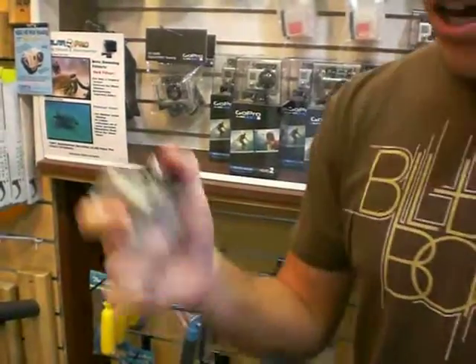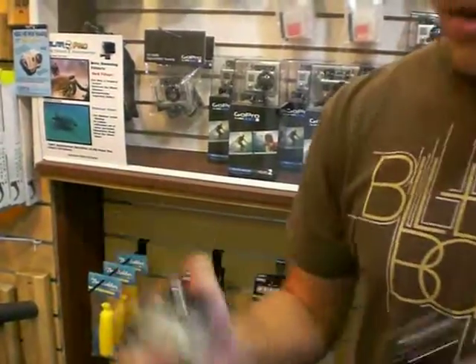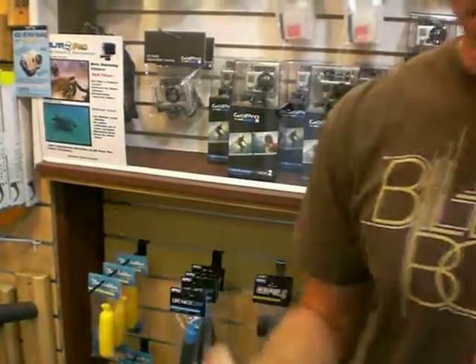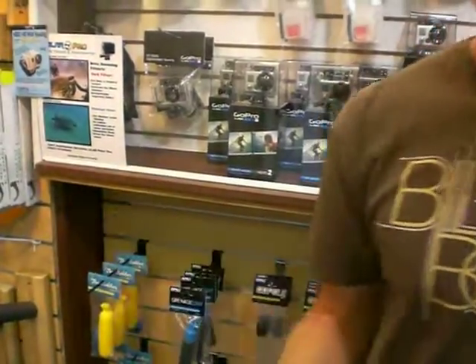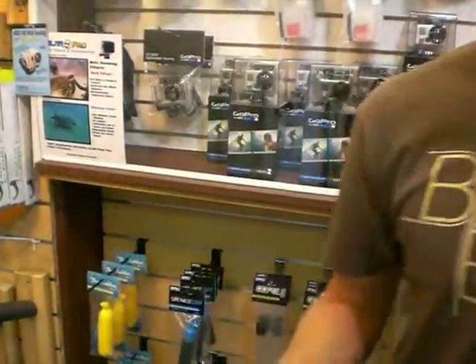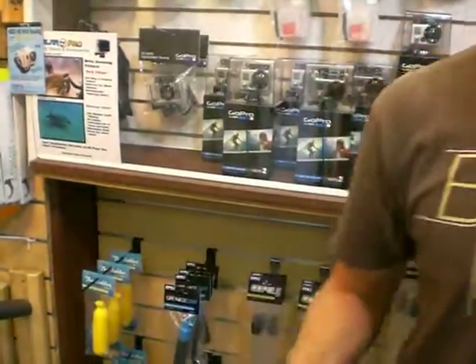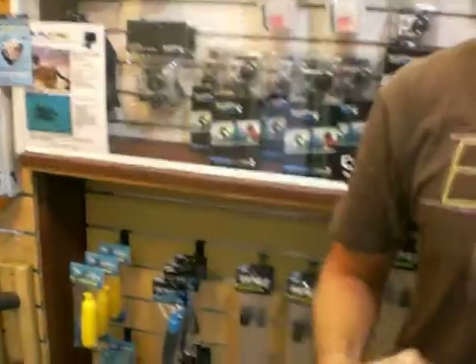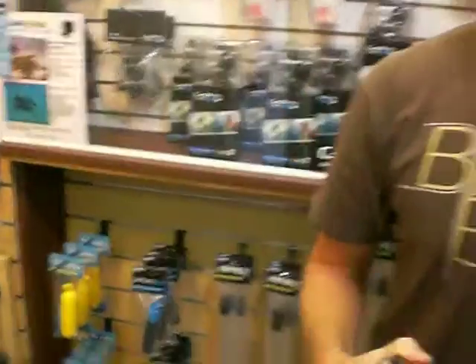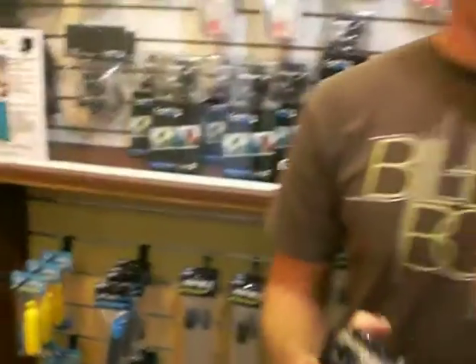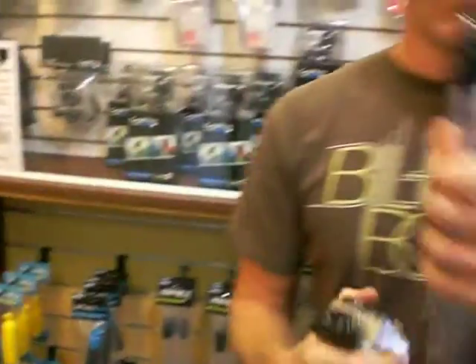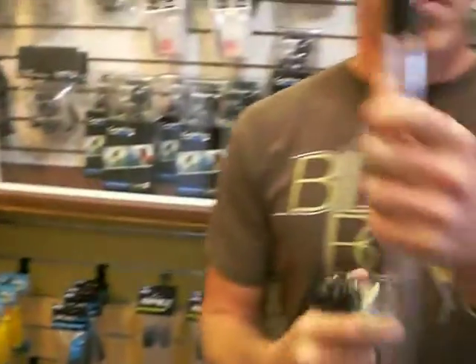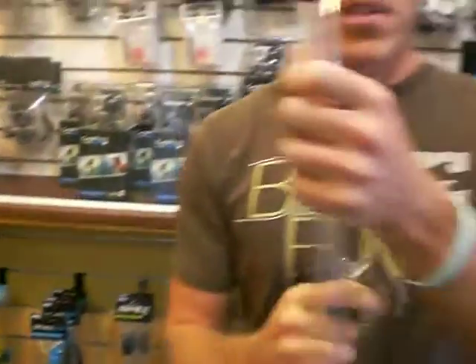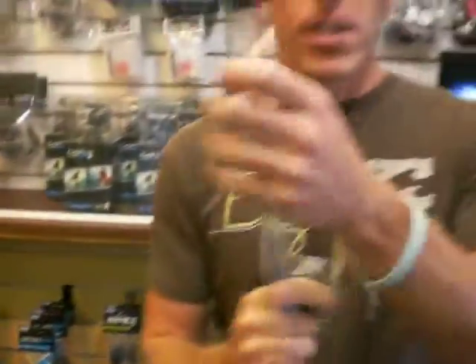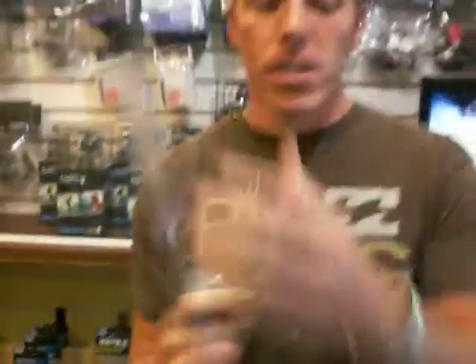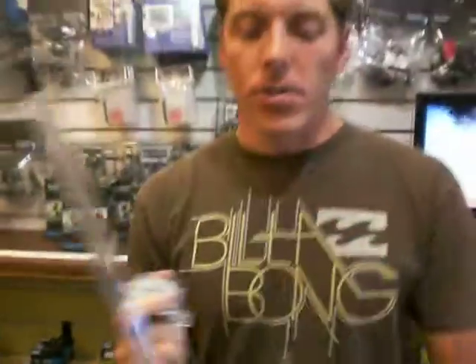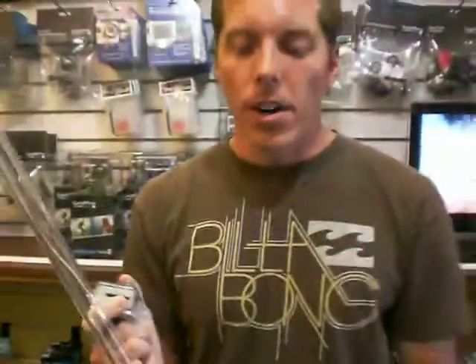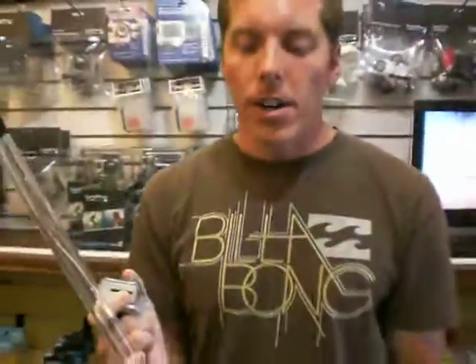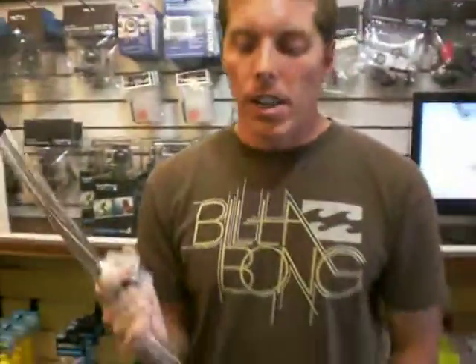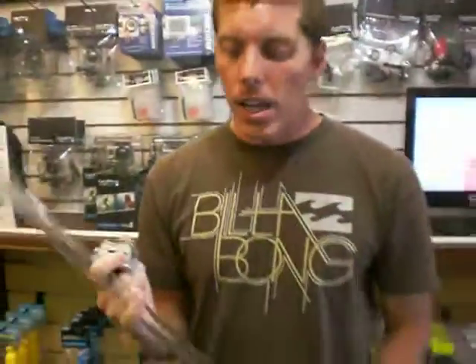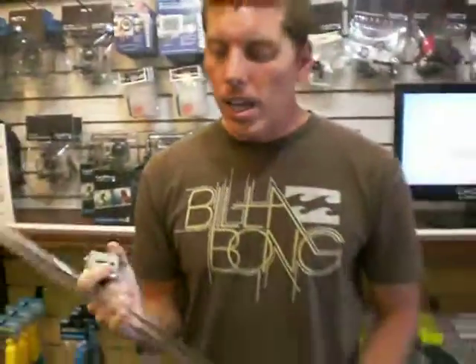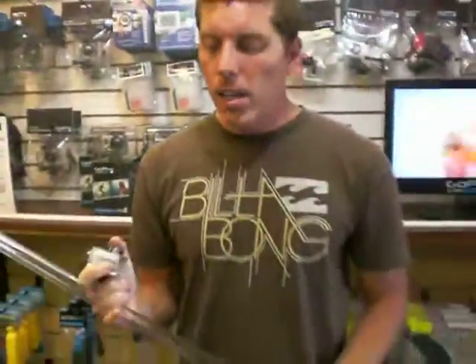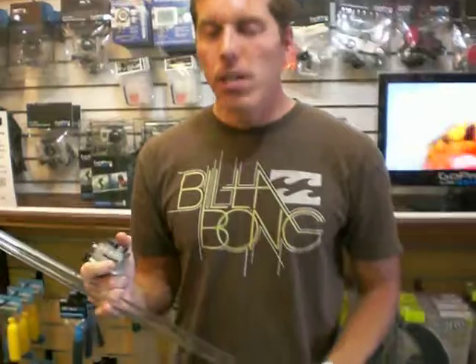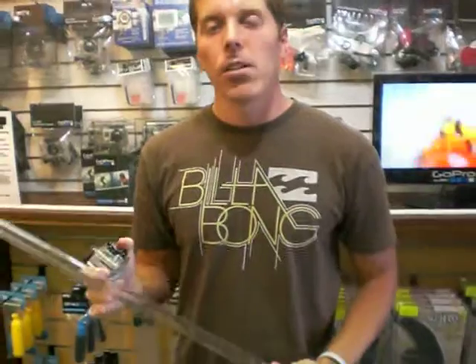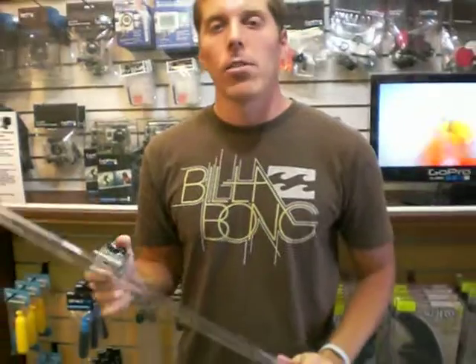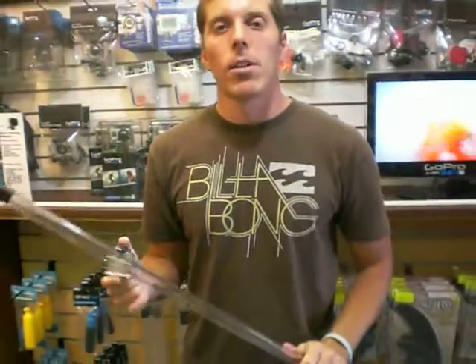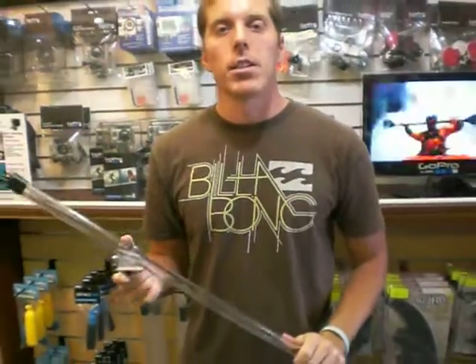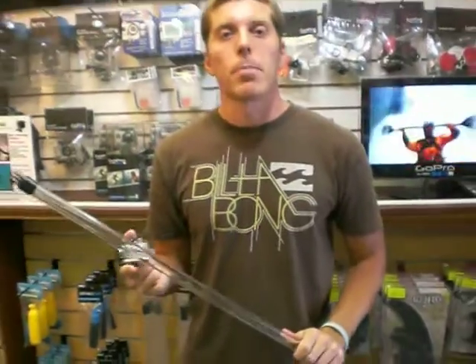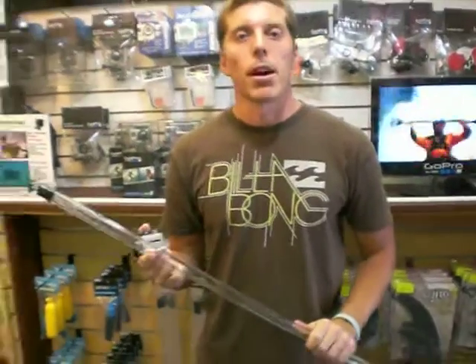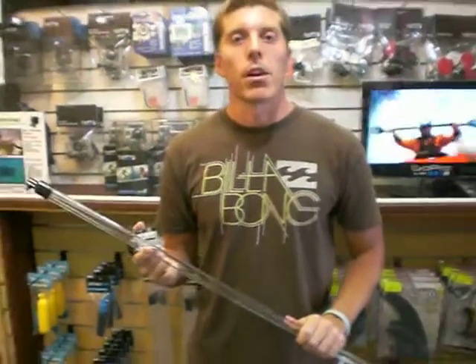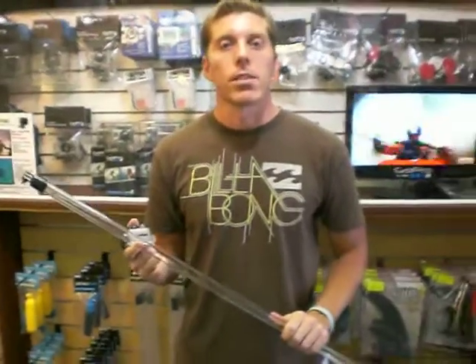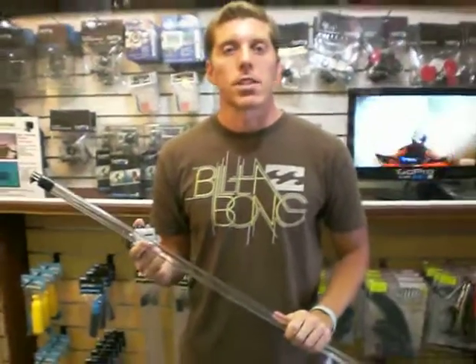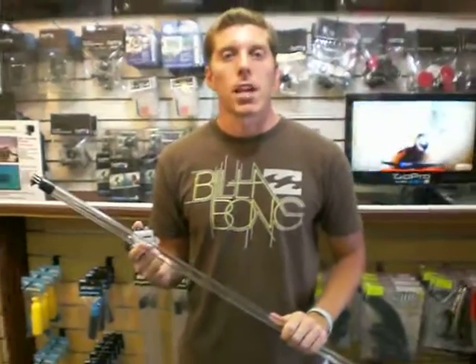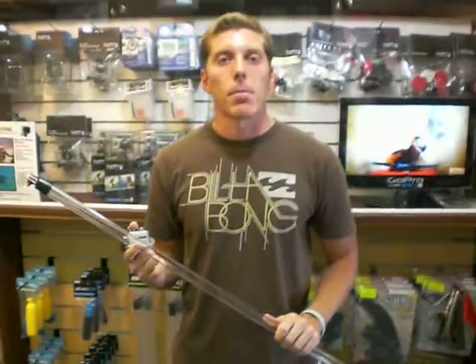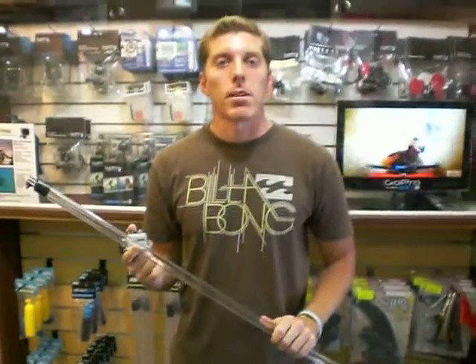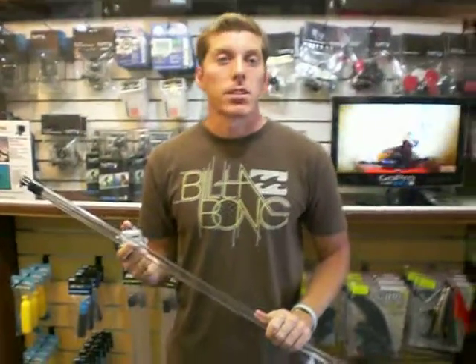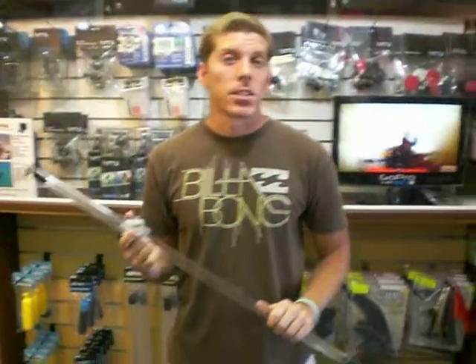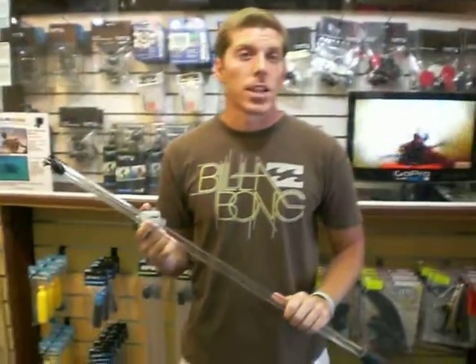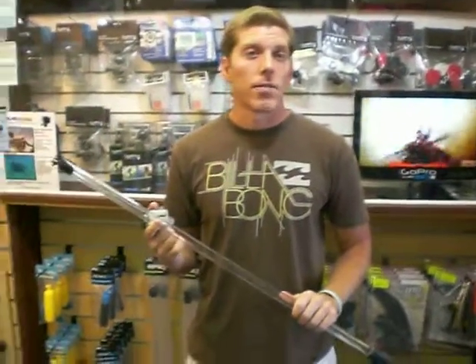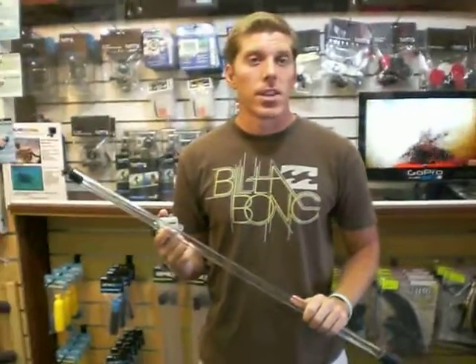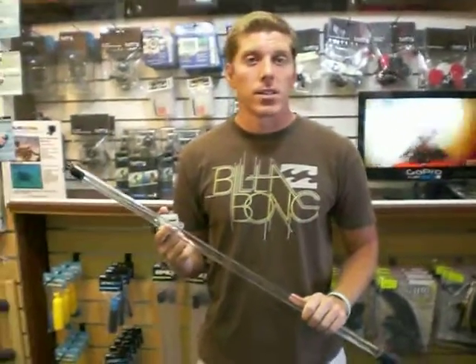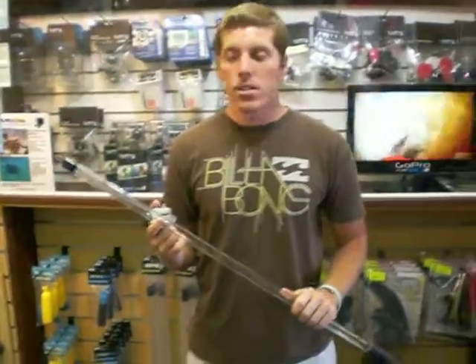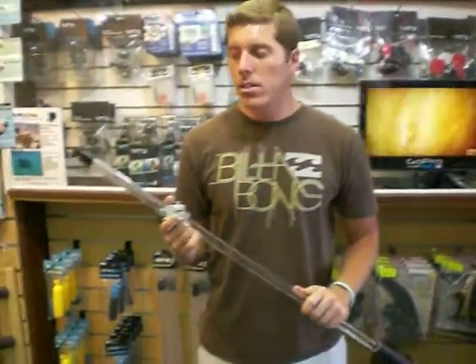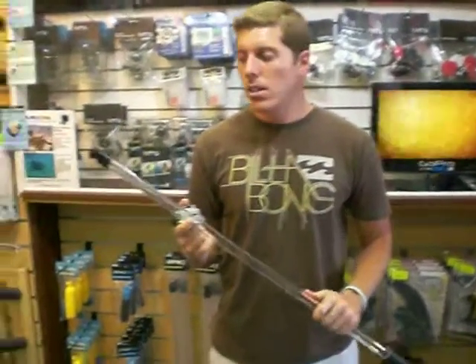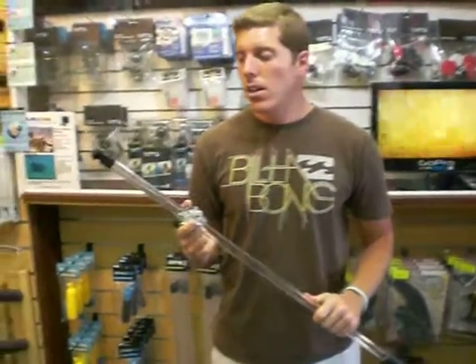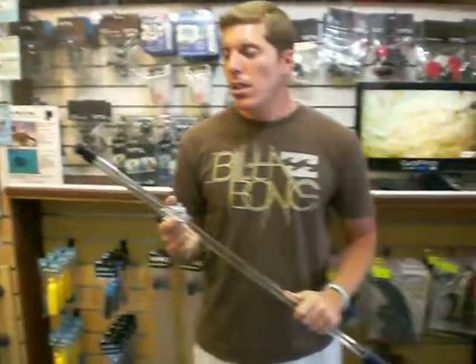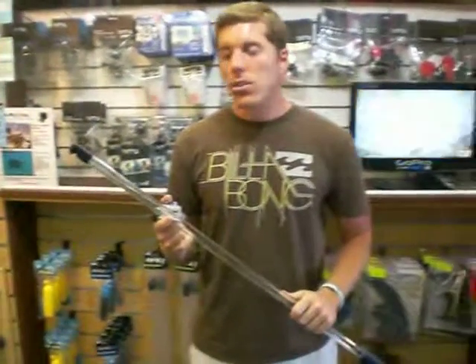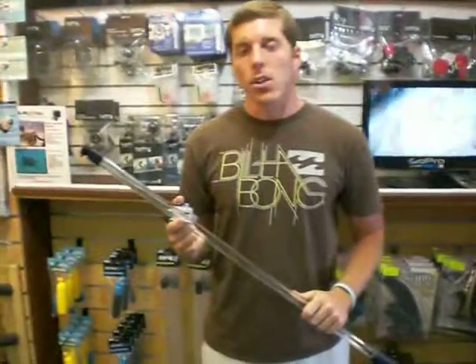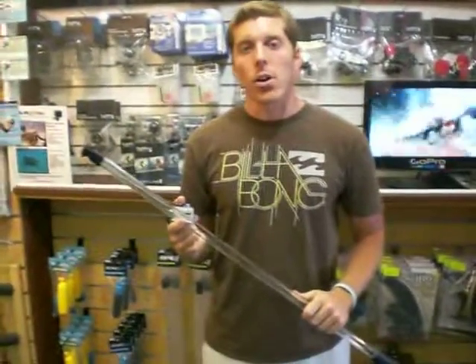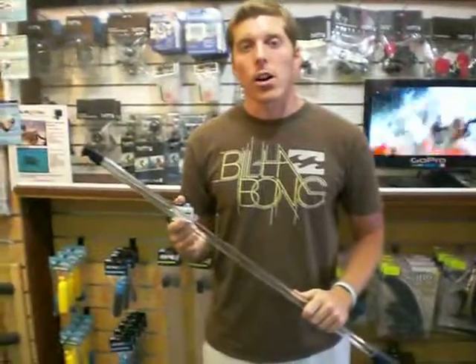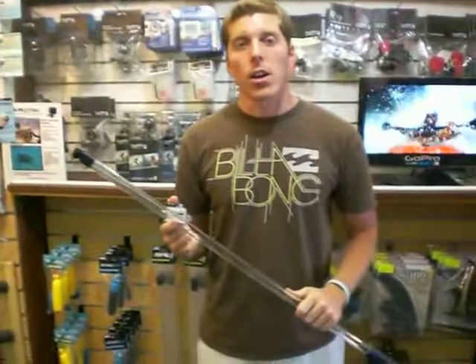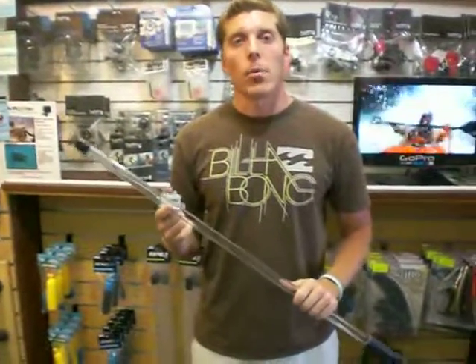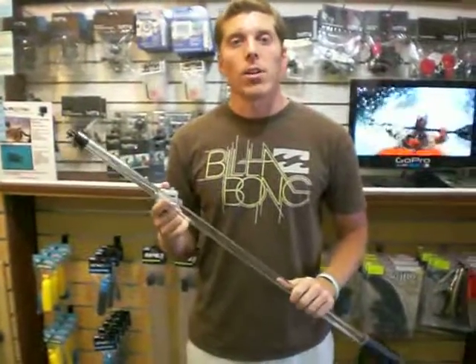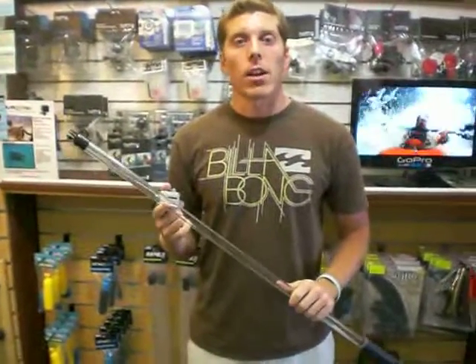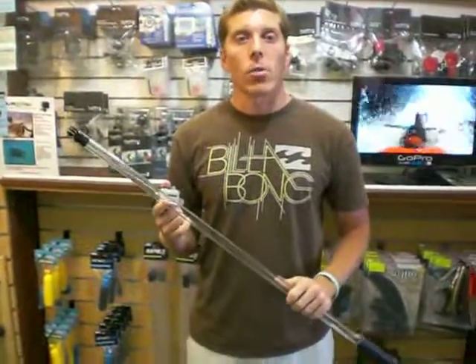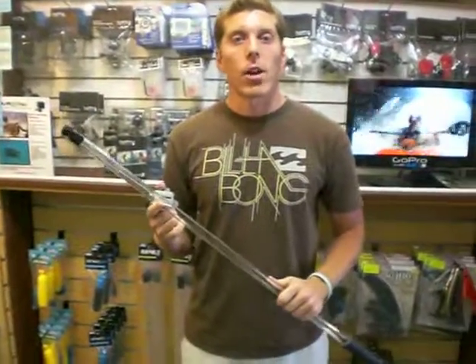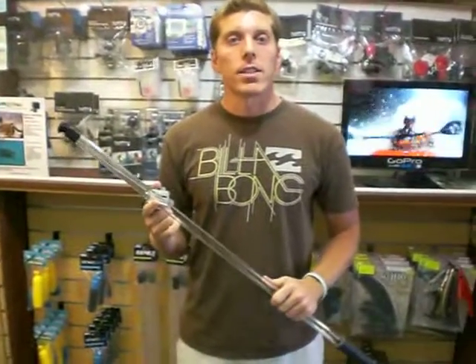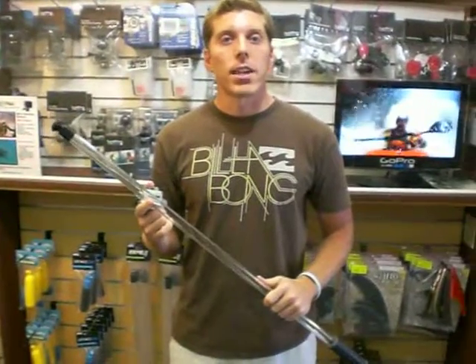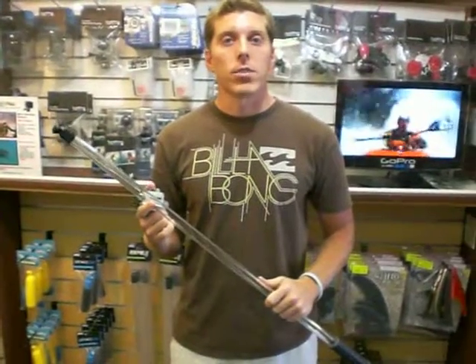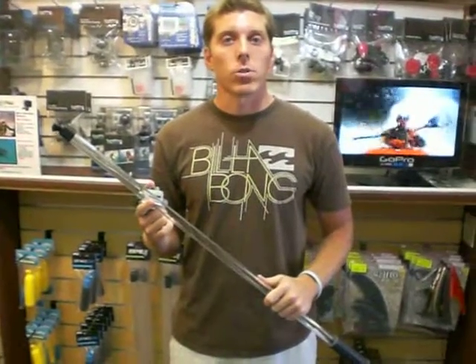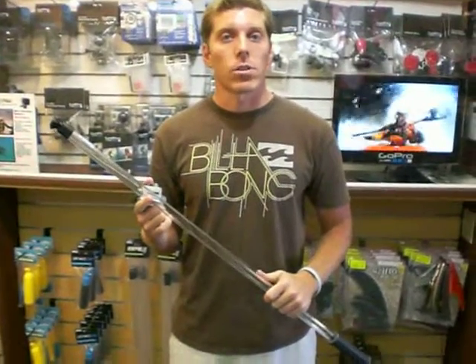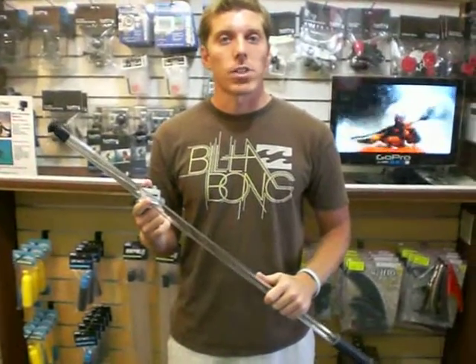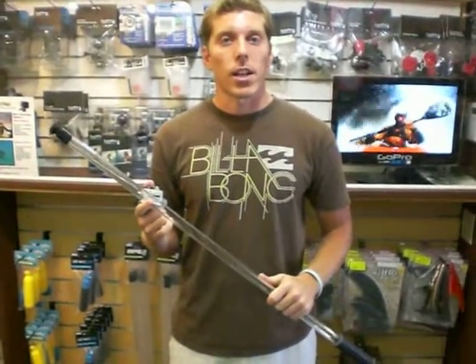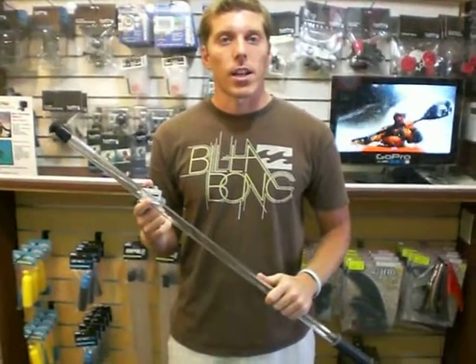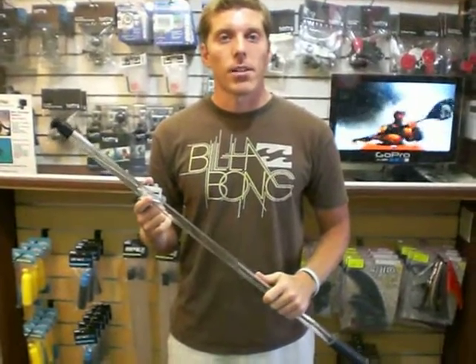The GoPro is very light, weighs about the same as a set of fins. So come on down to Hawaiian South Shore and check it out.